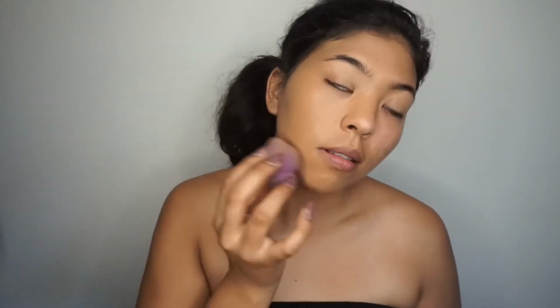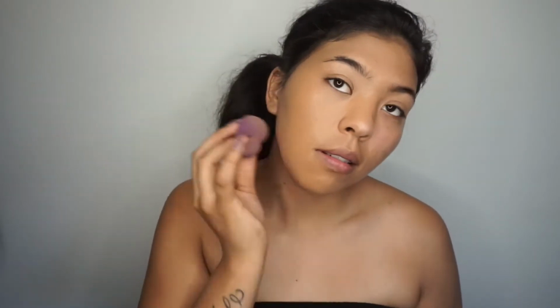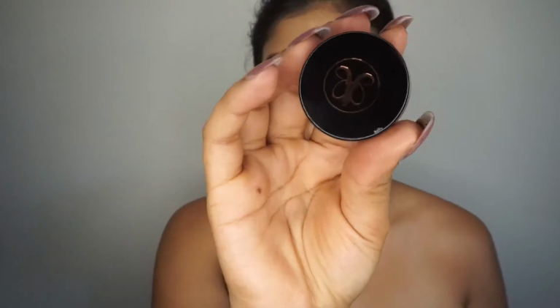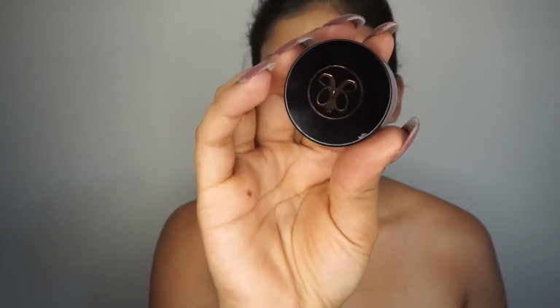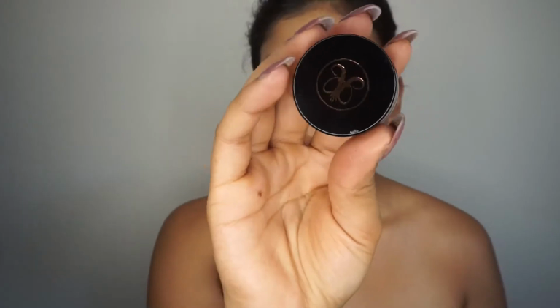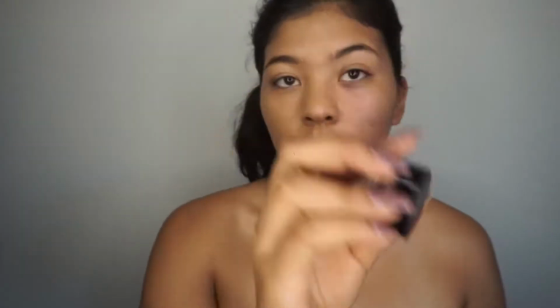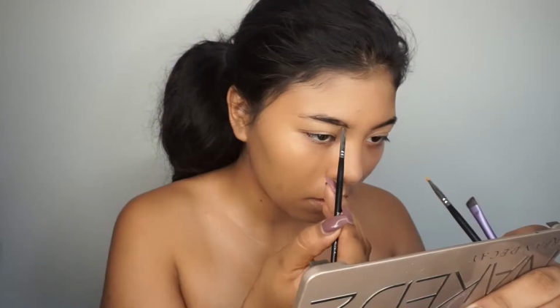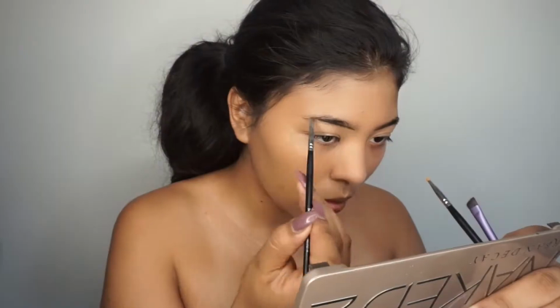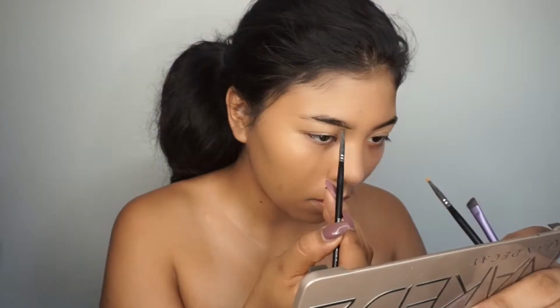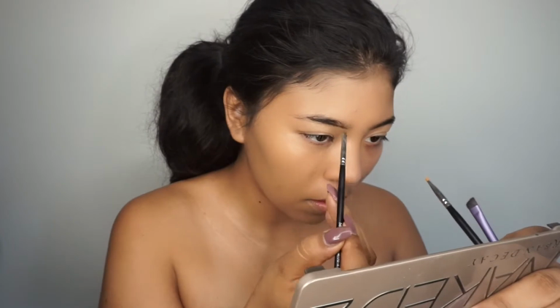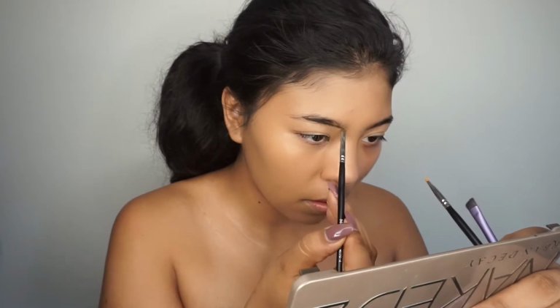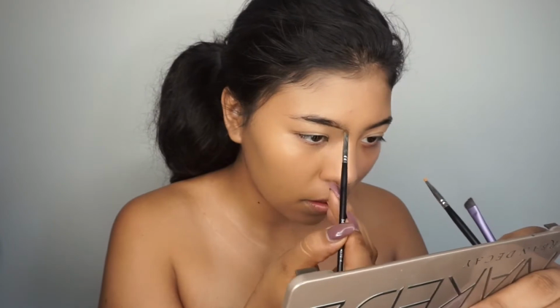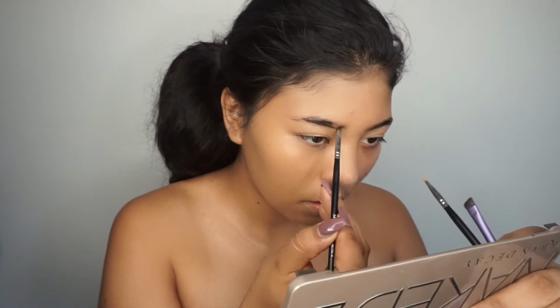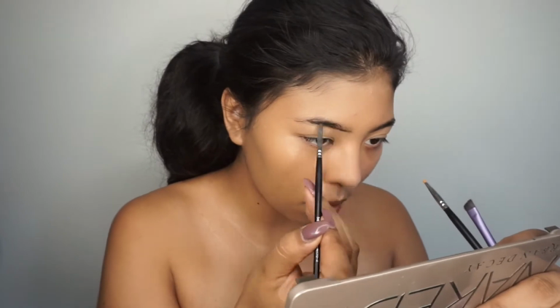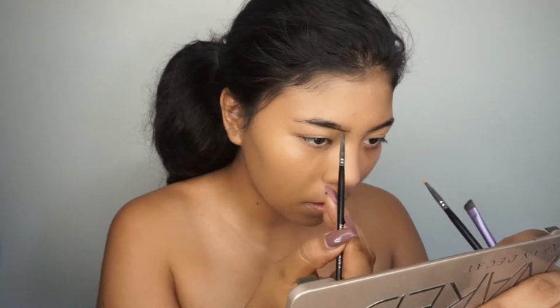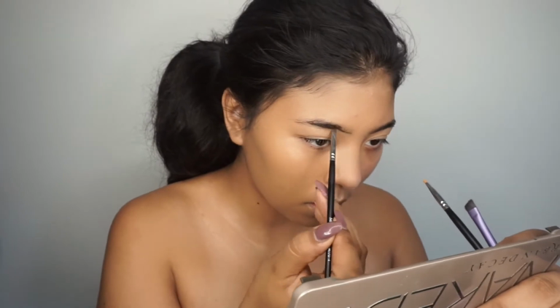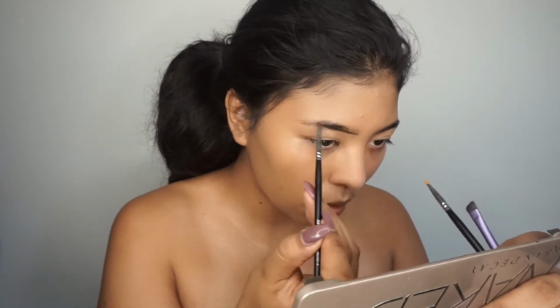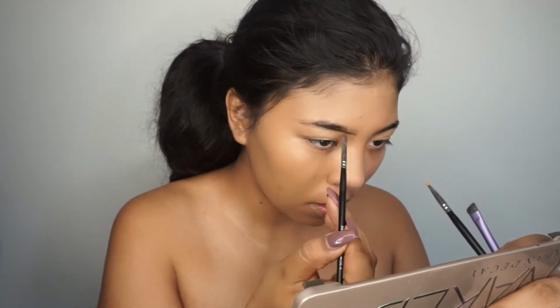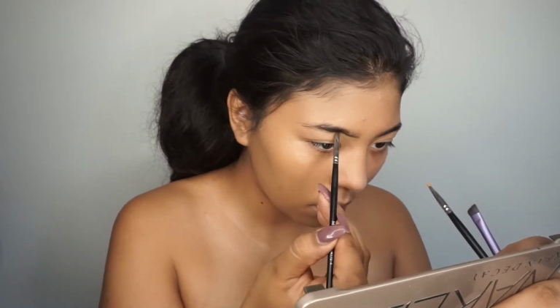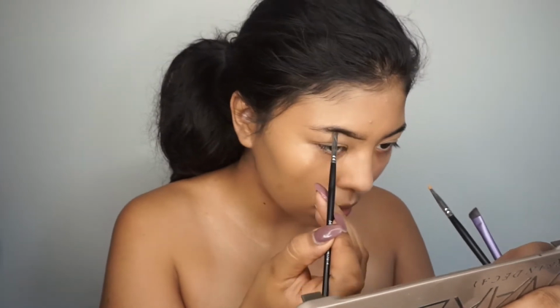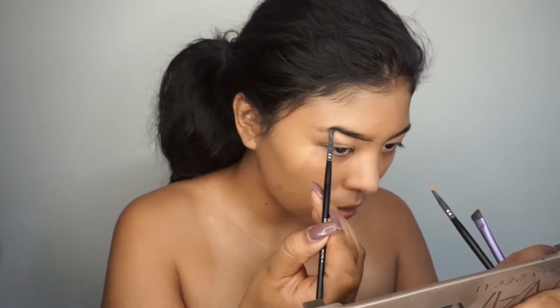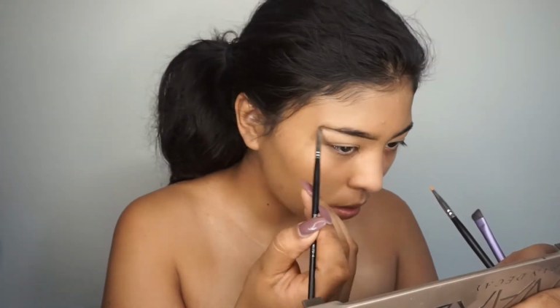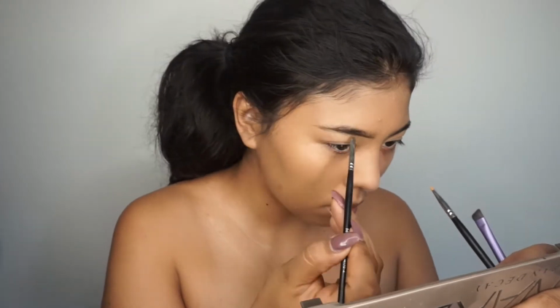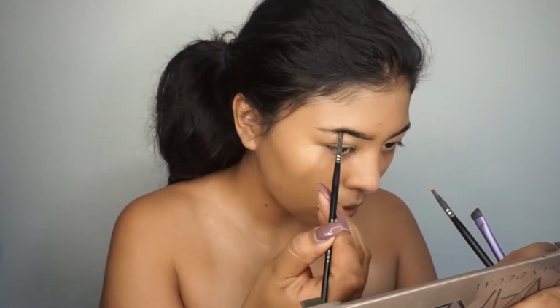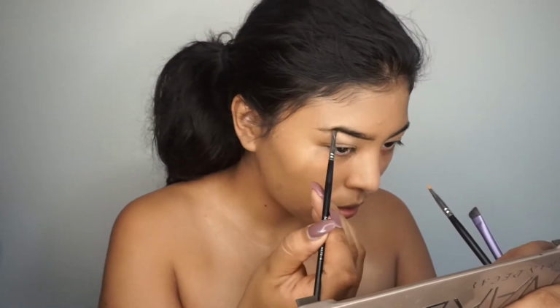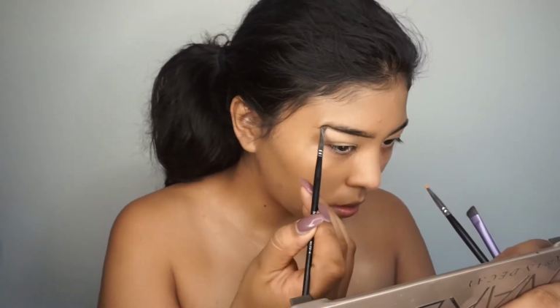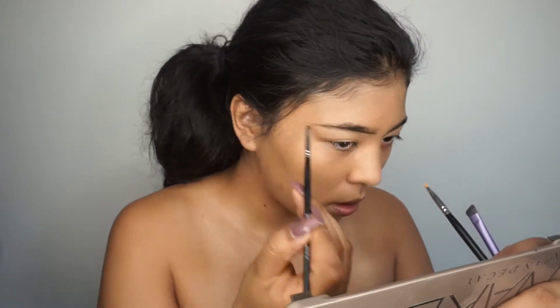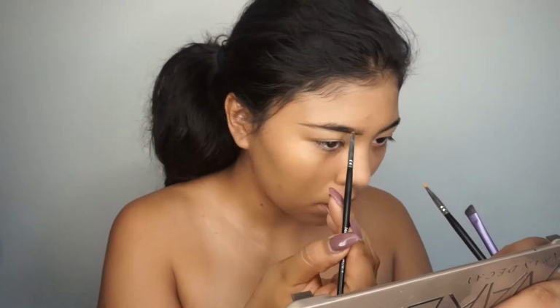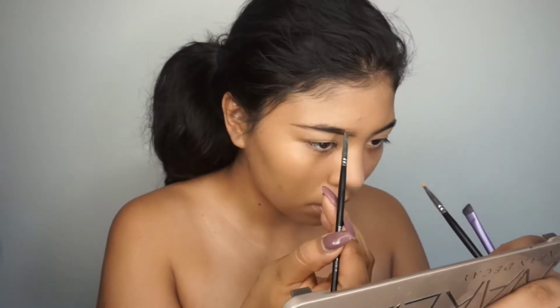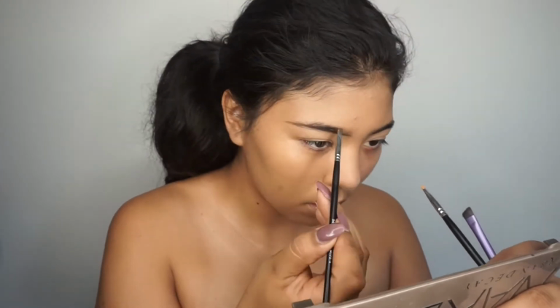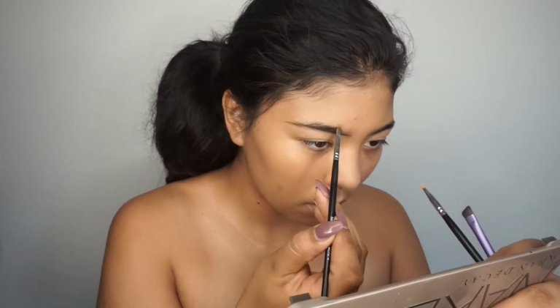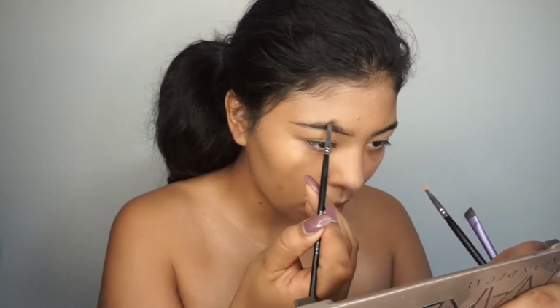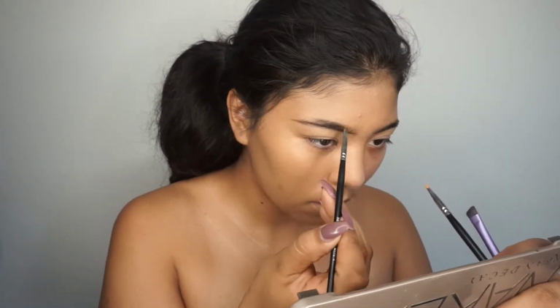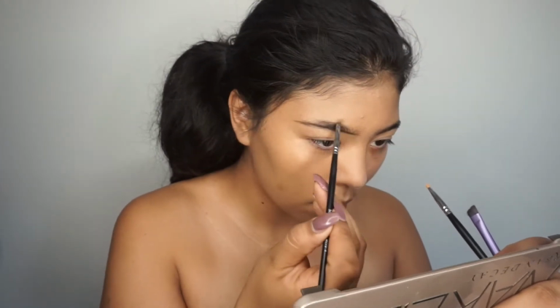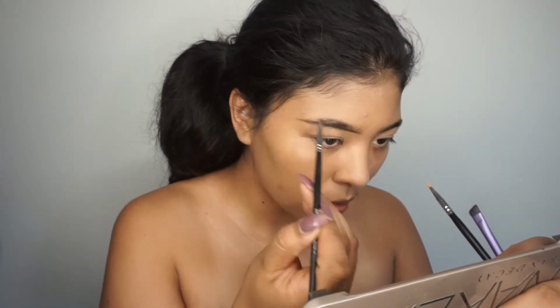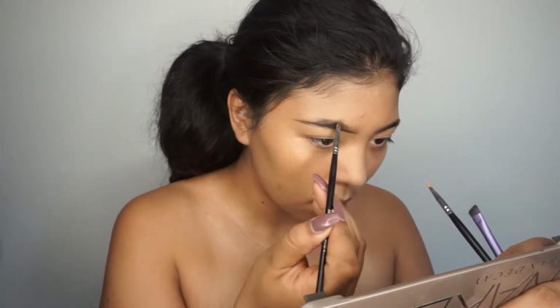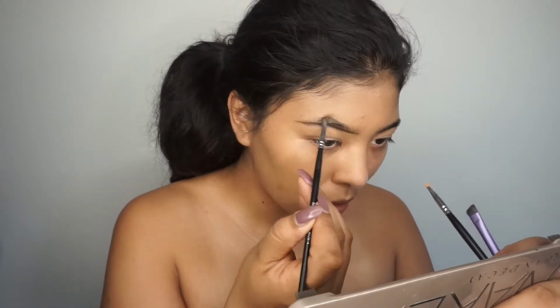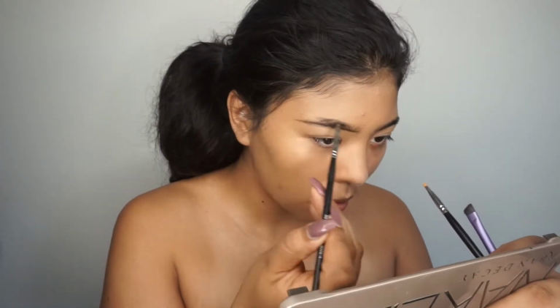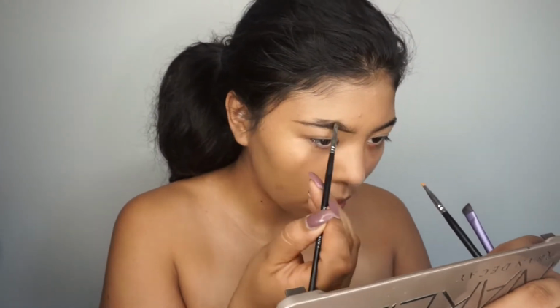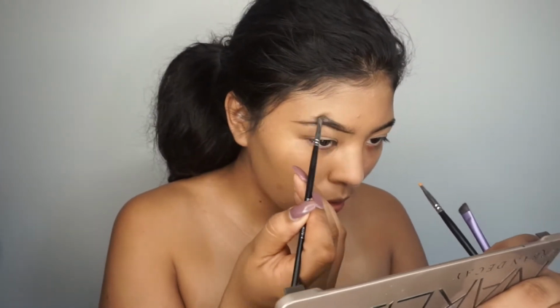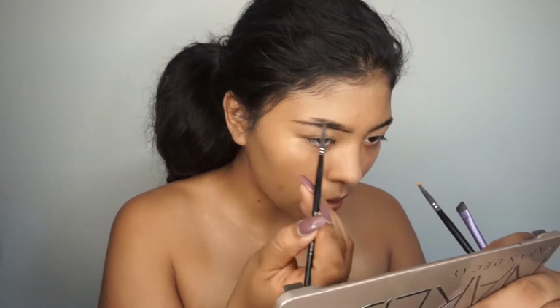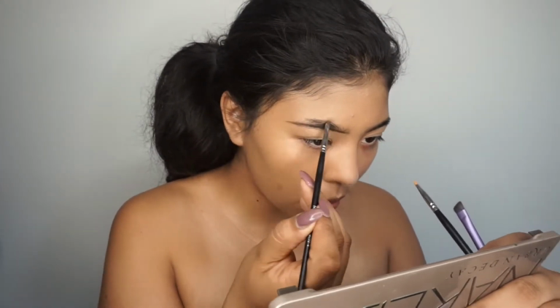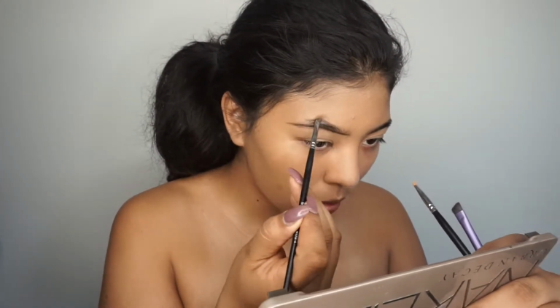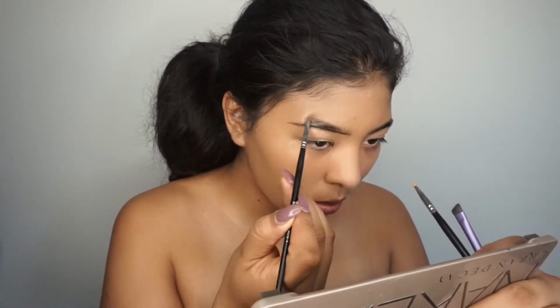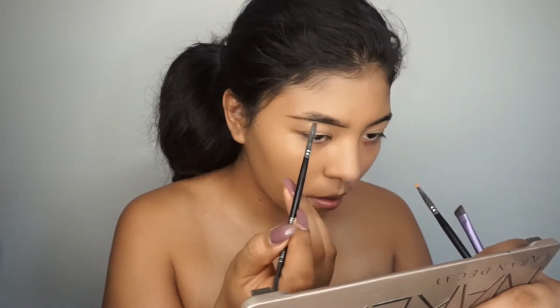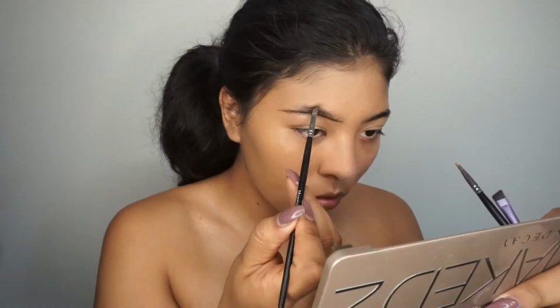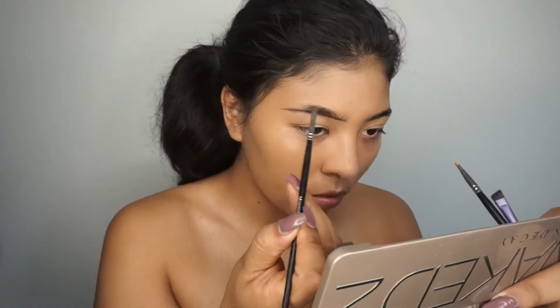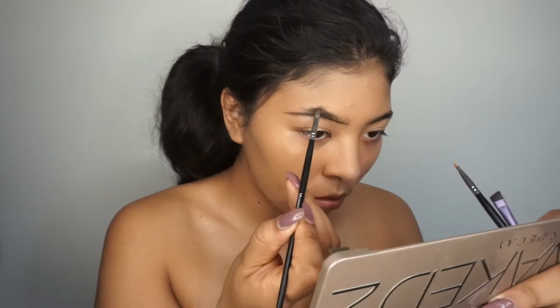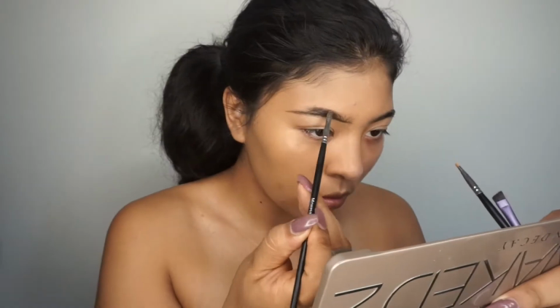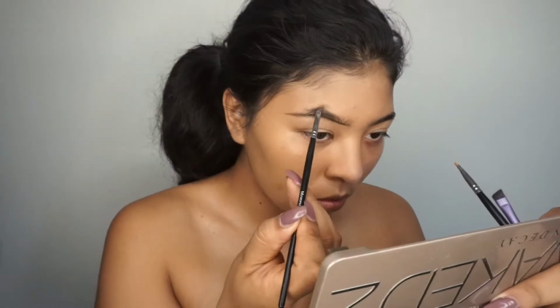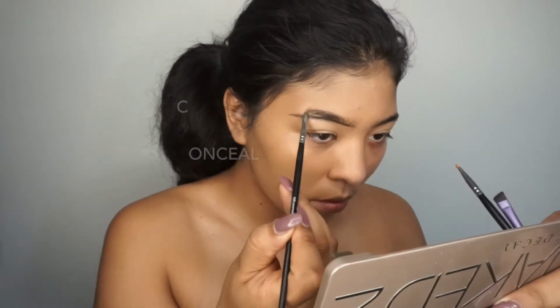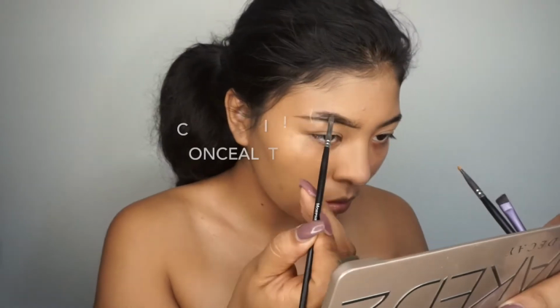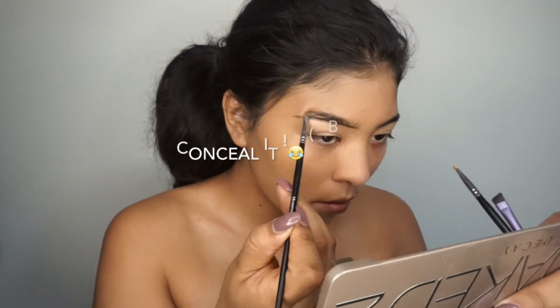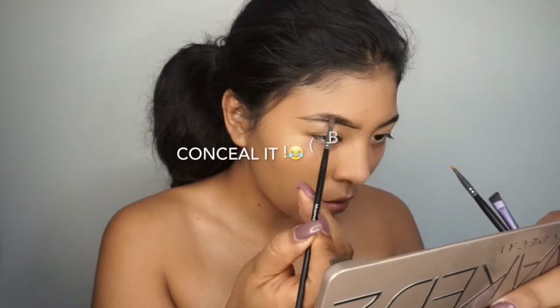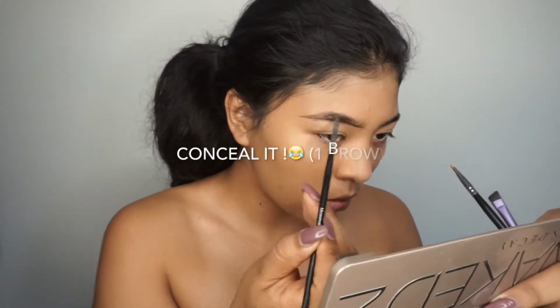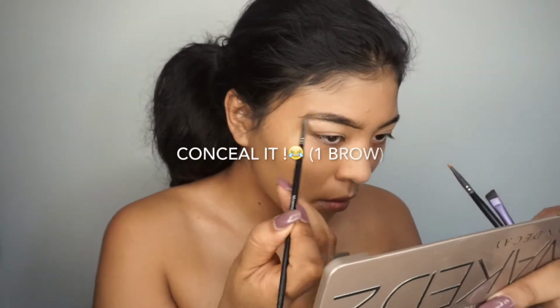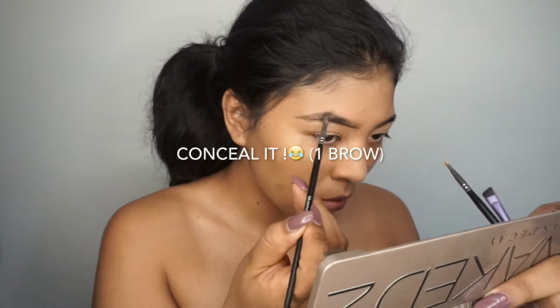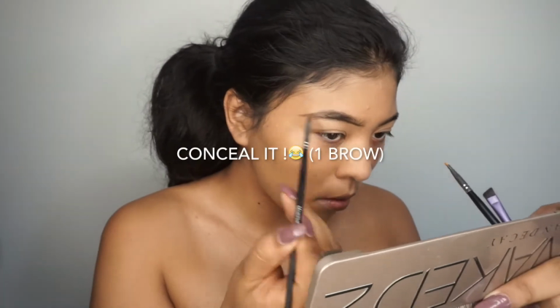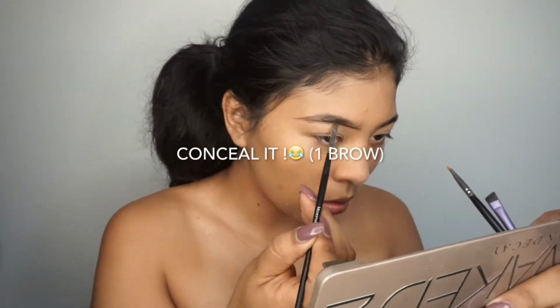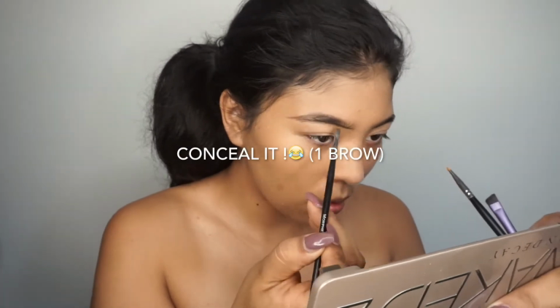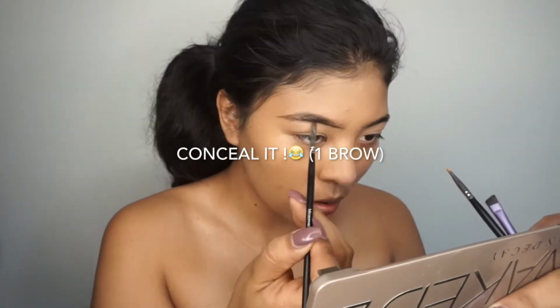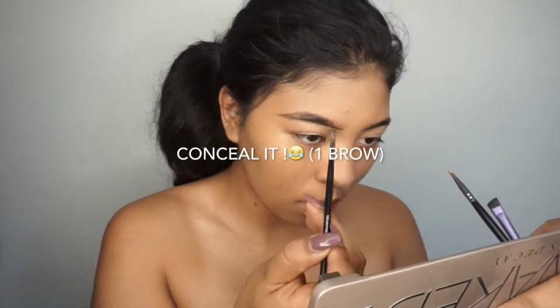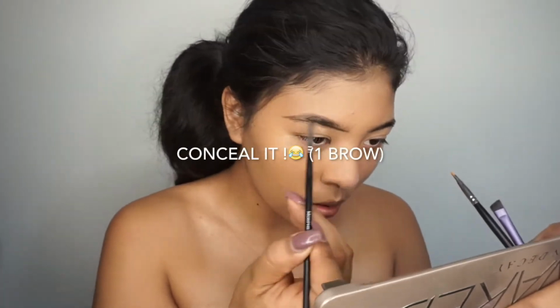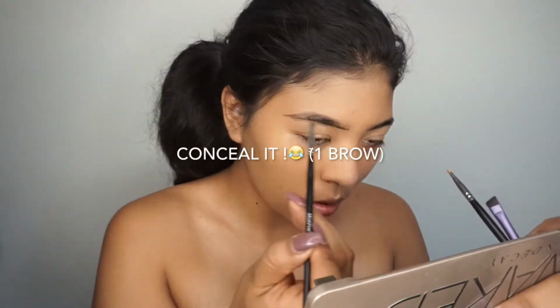I'm going in with my Anastasia brow pomade and I'm going to fill in my eyebrows and conceal them with my Anastasia concealer.